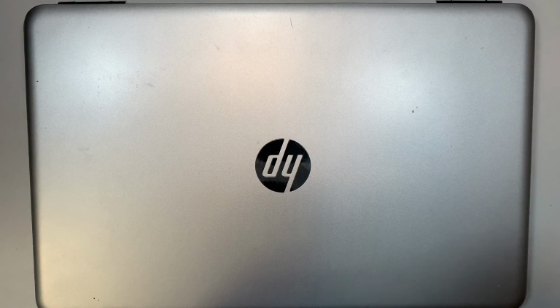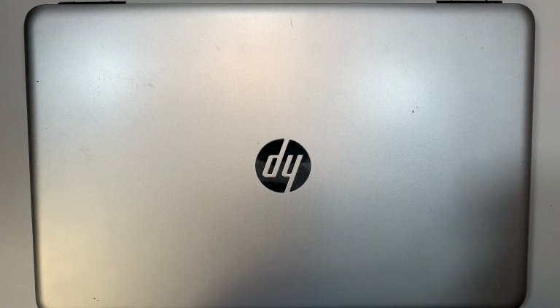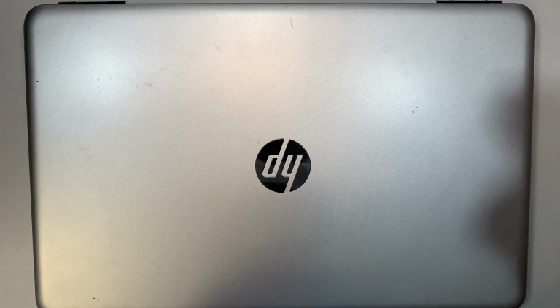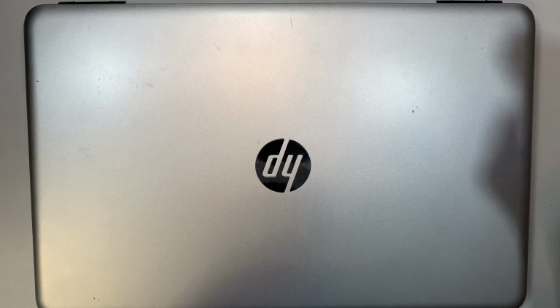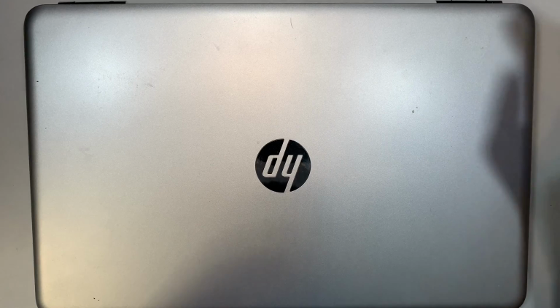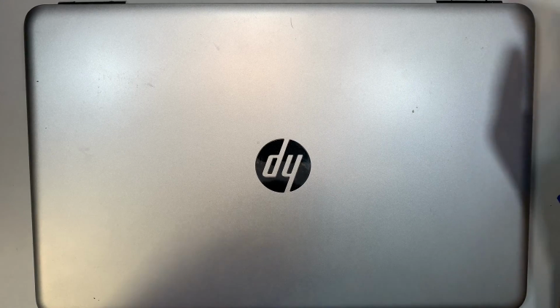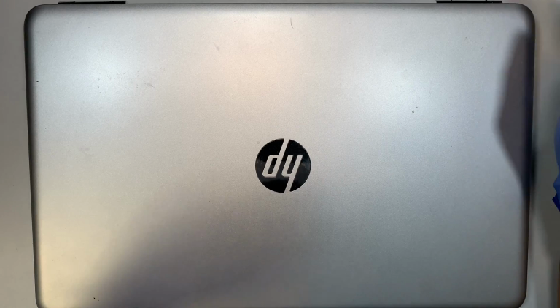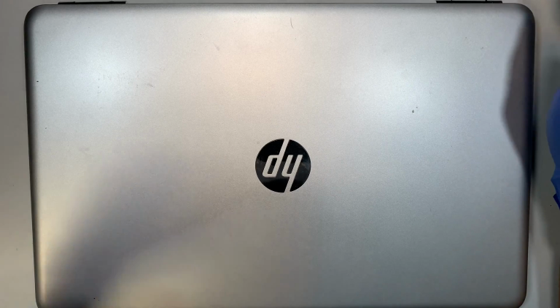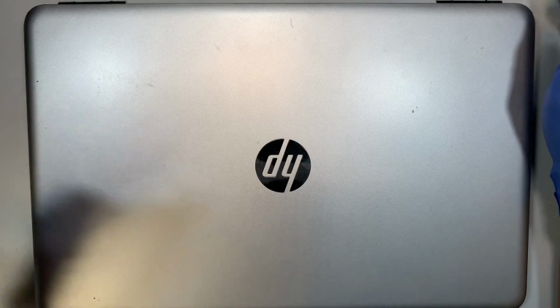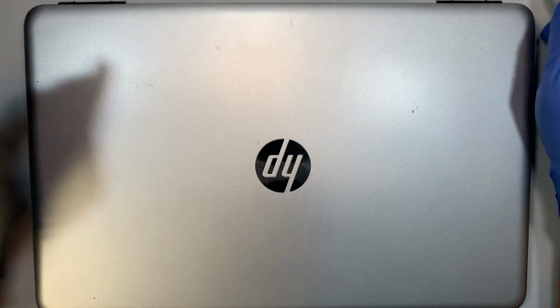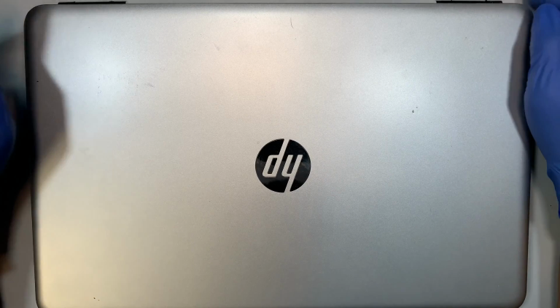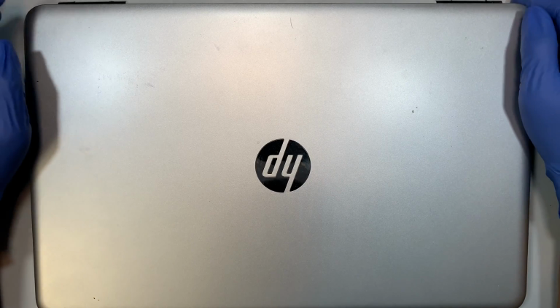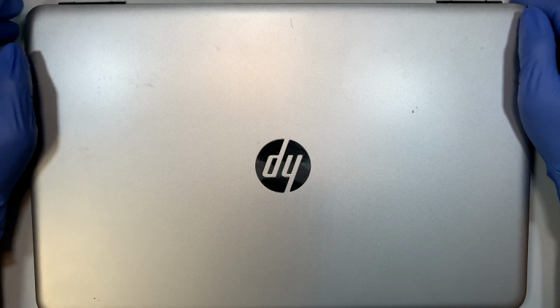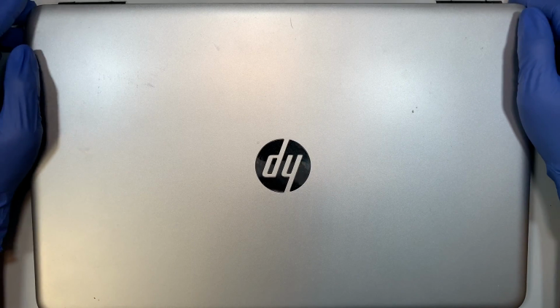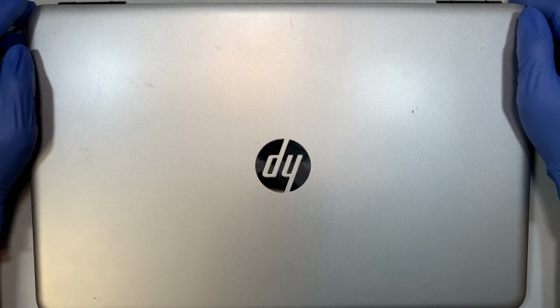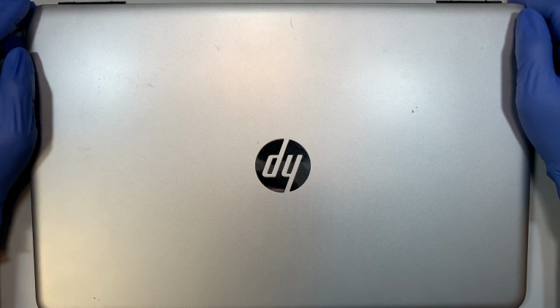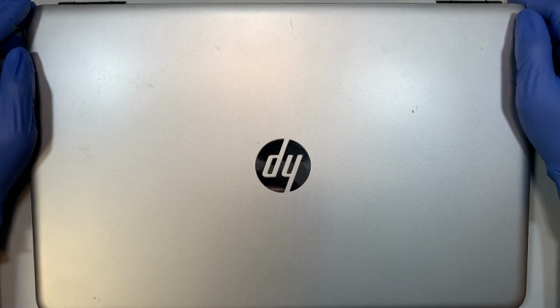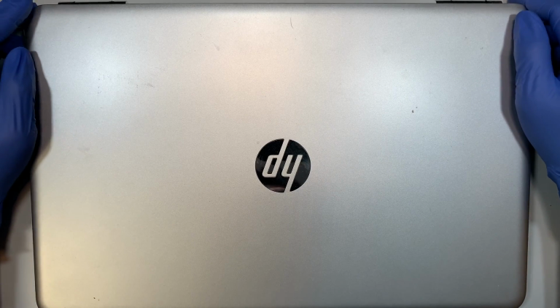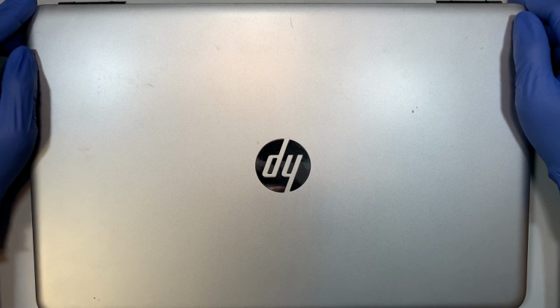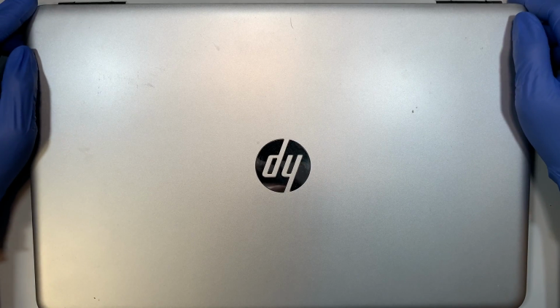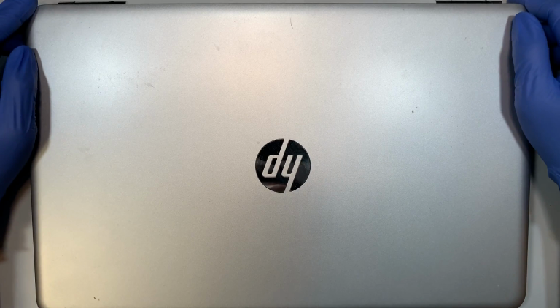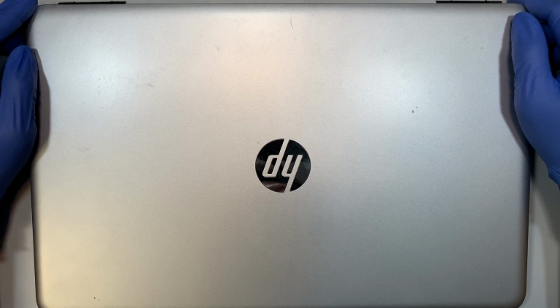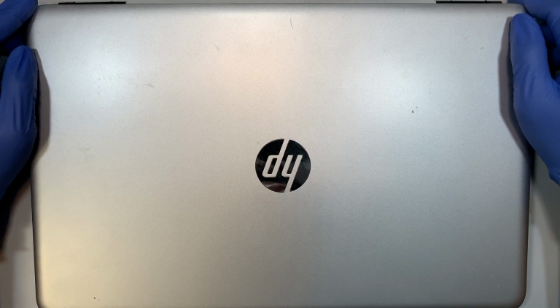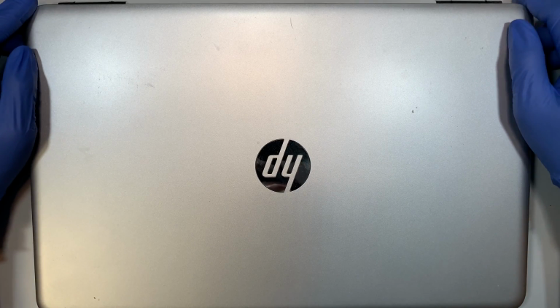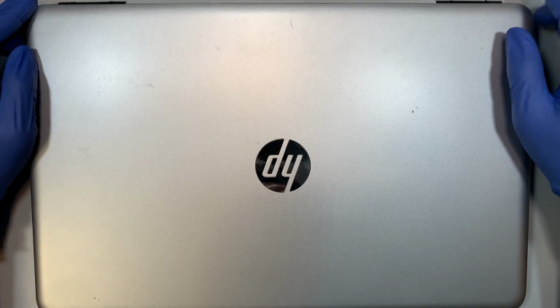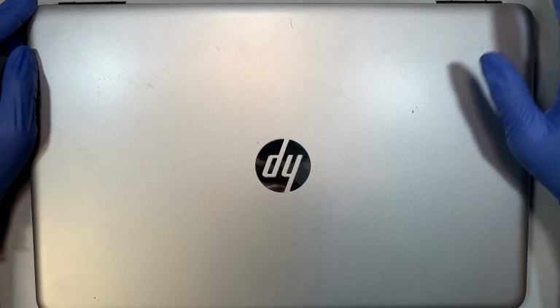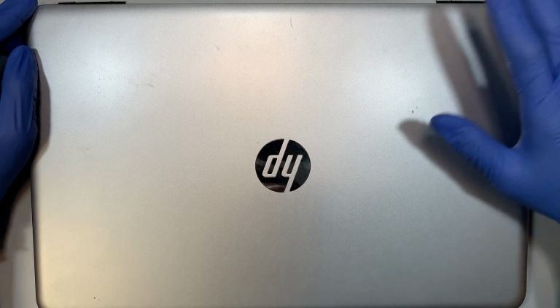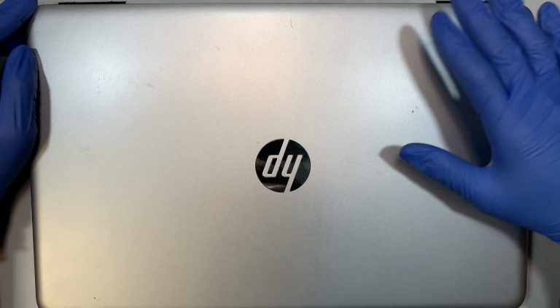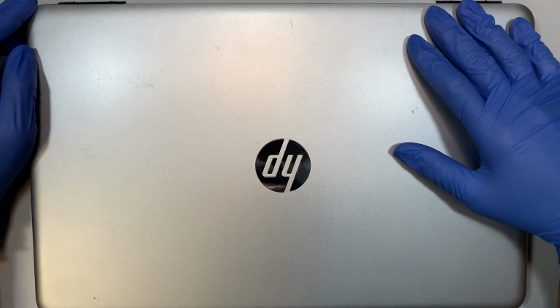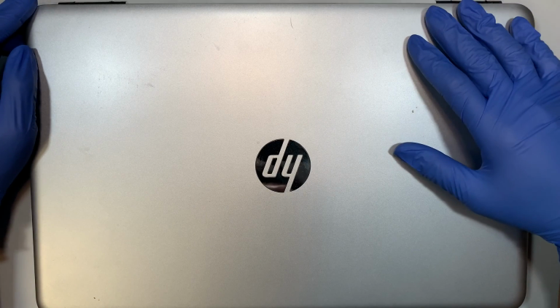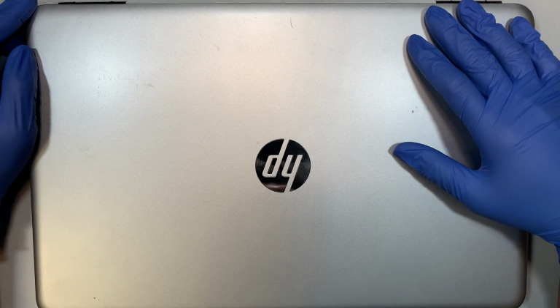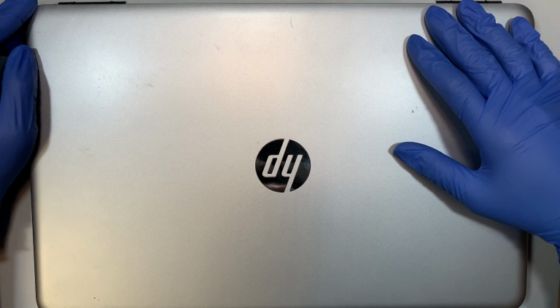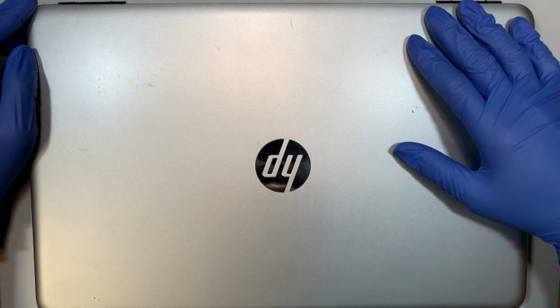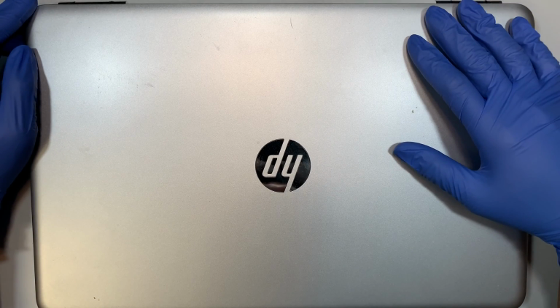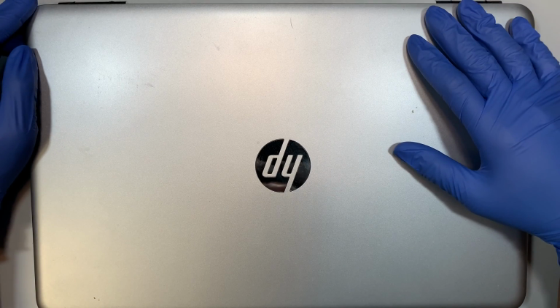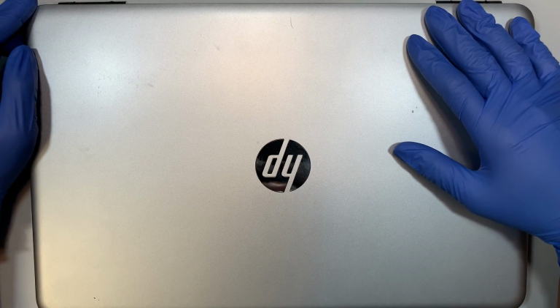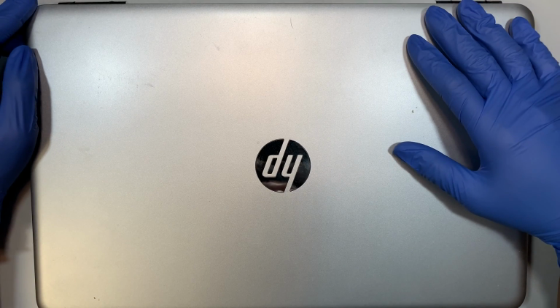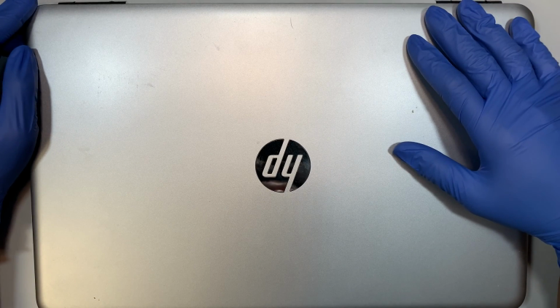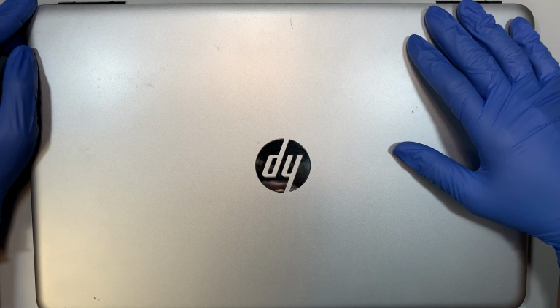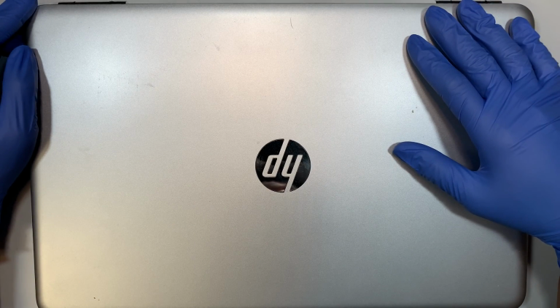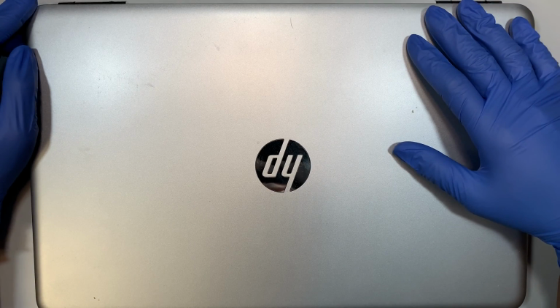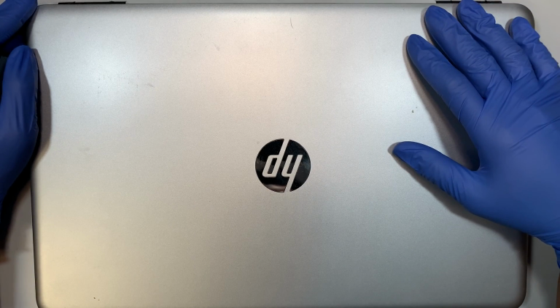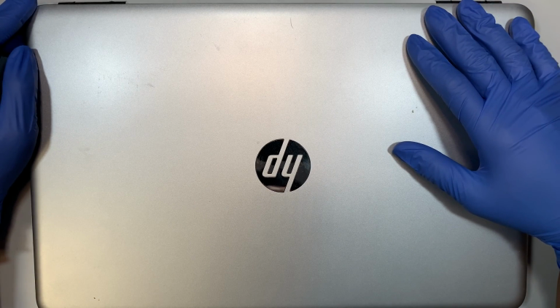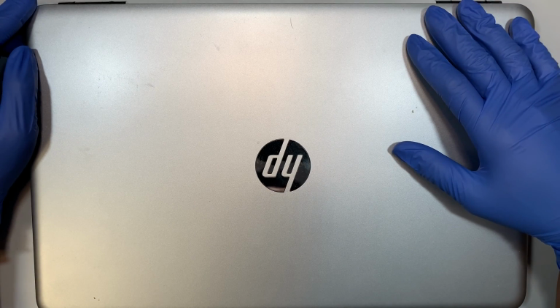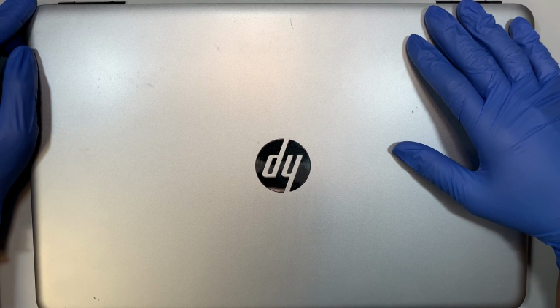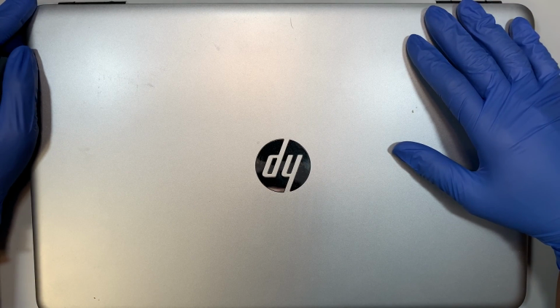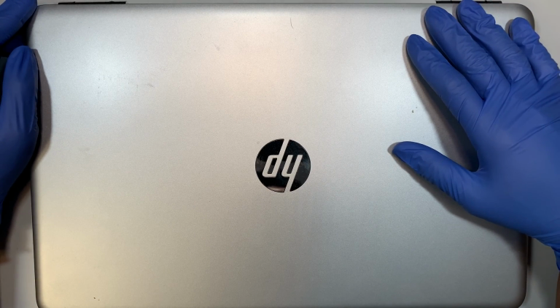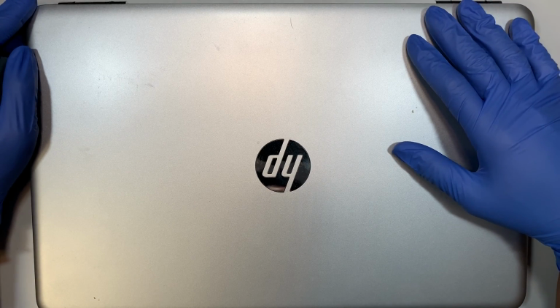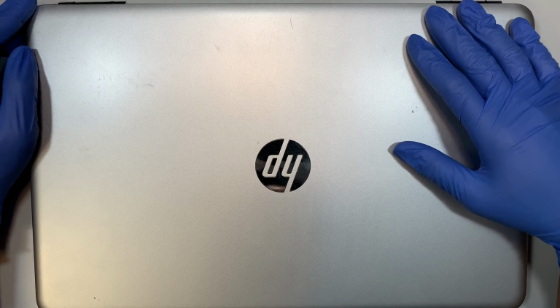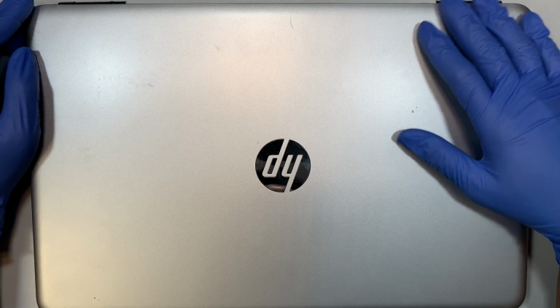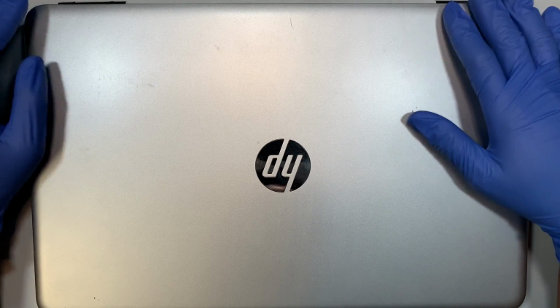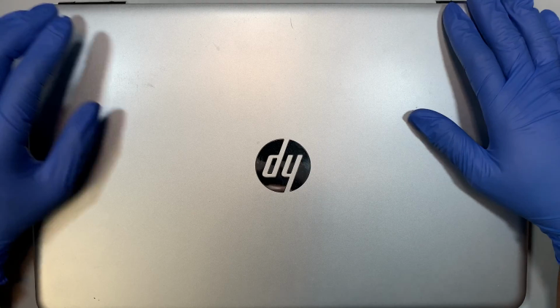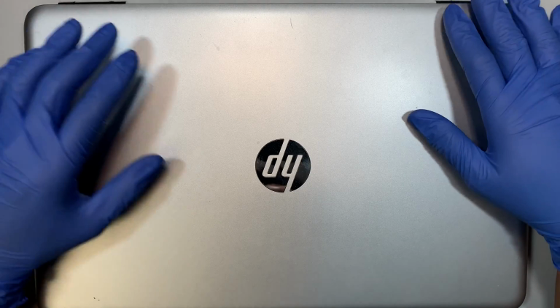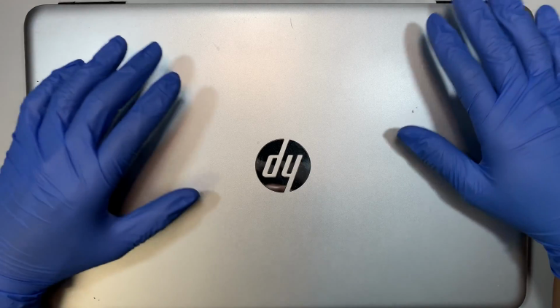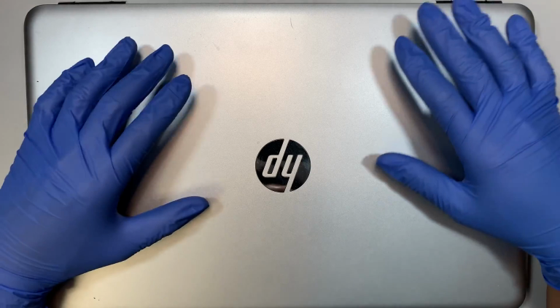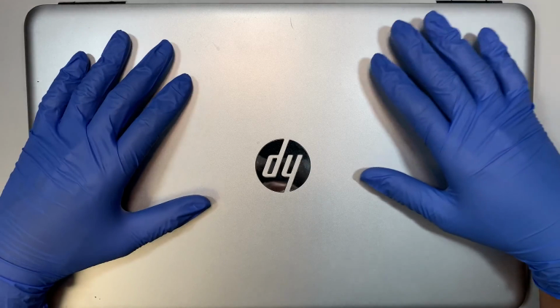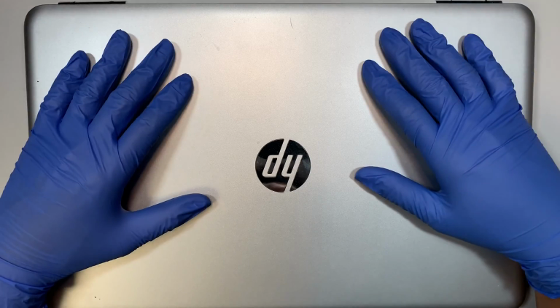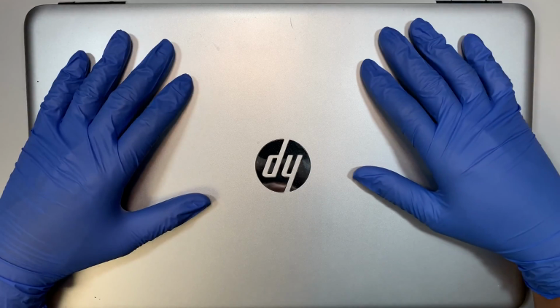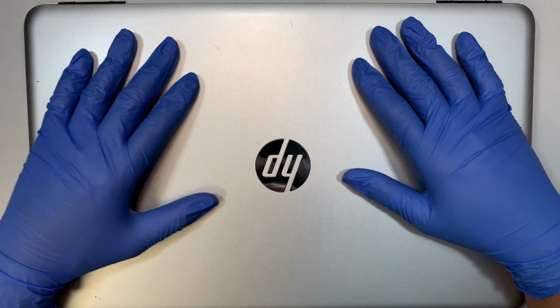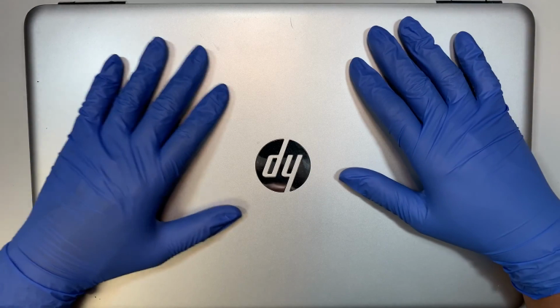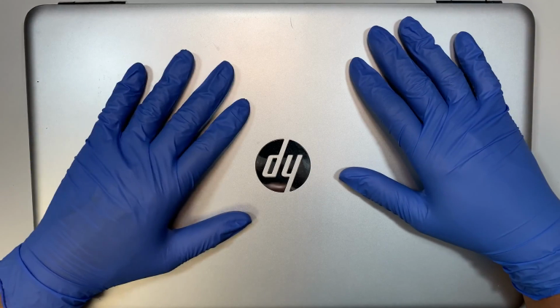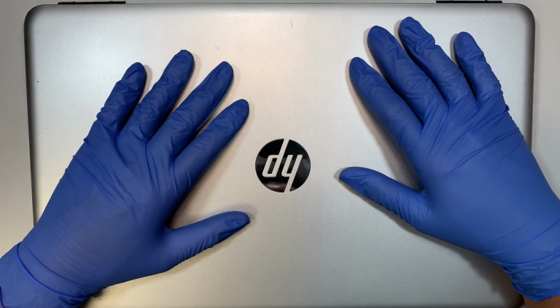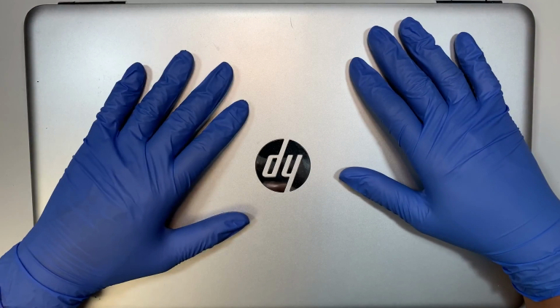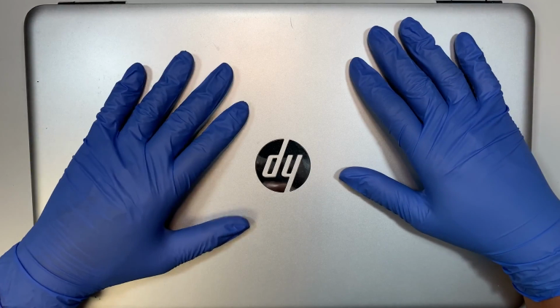Hi, welcome and I hope you're doing well. Here I'll be doing a battery replacement on this HP laptop.